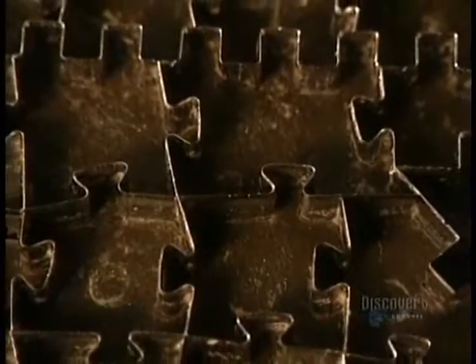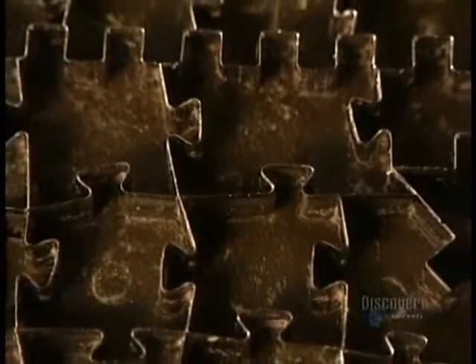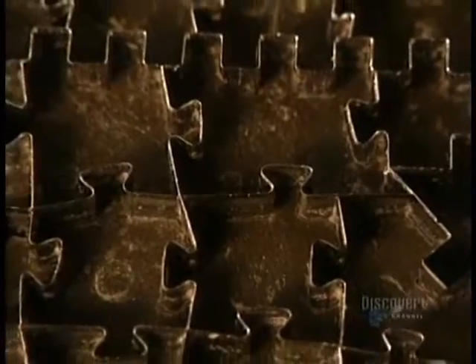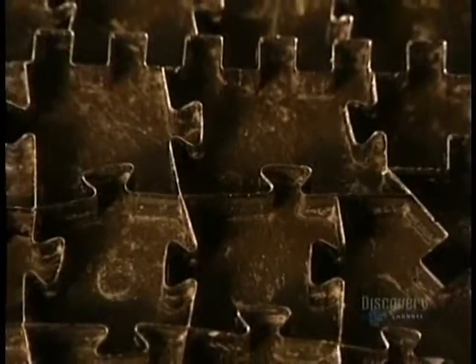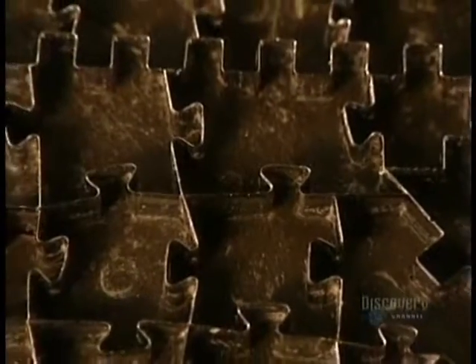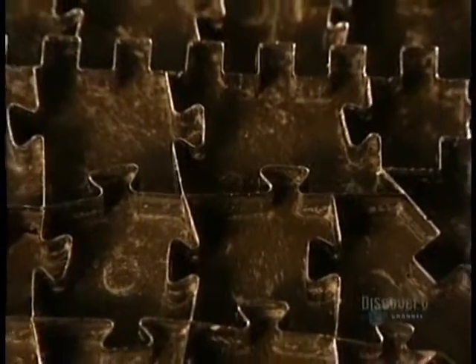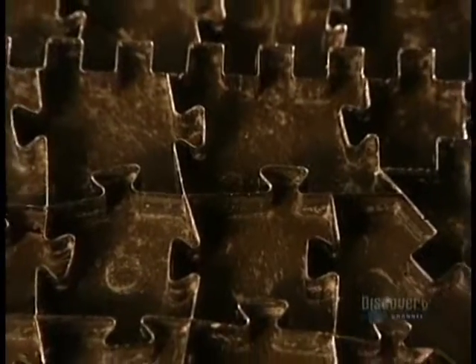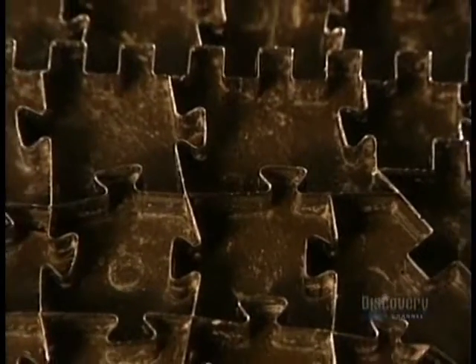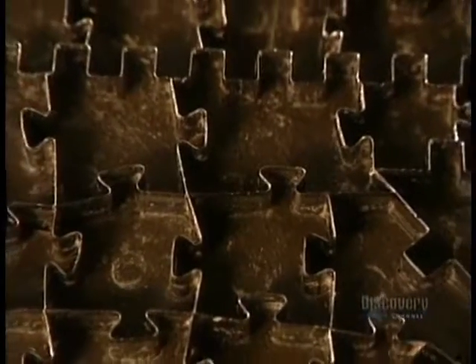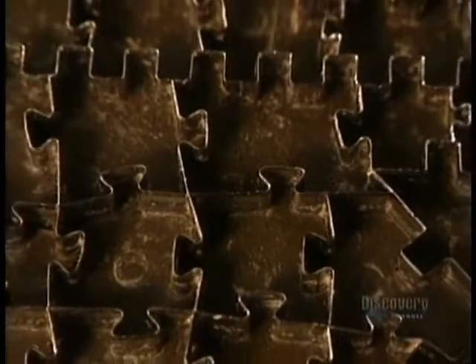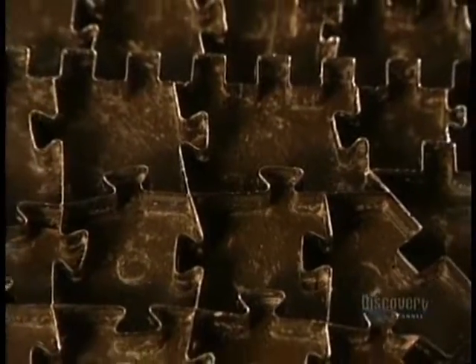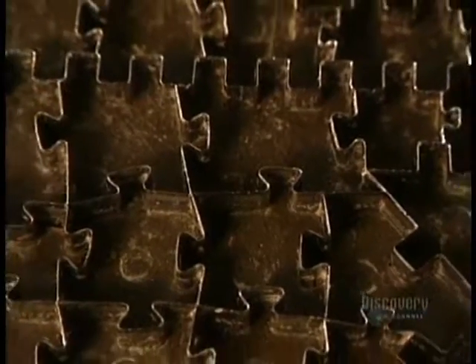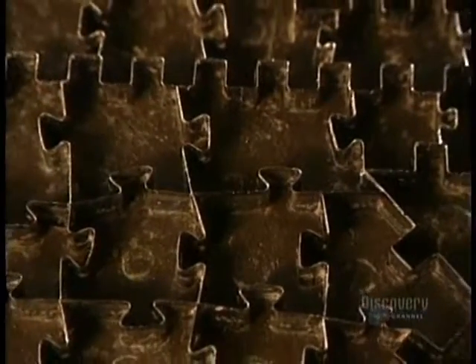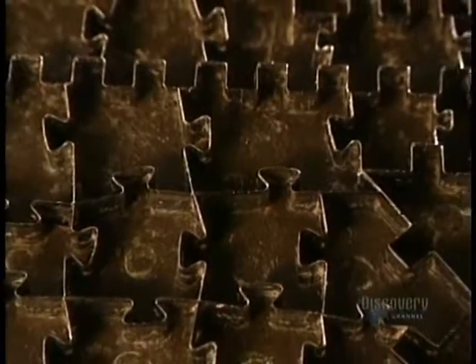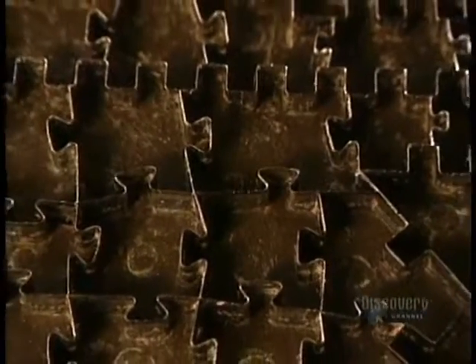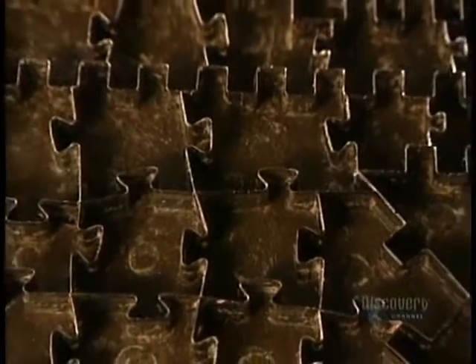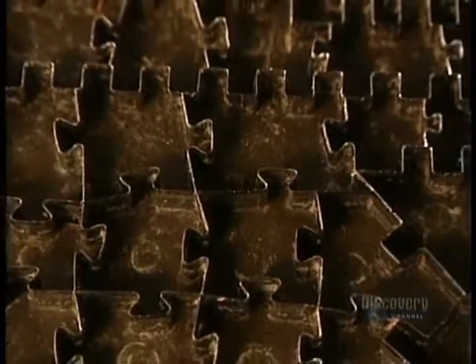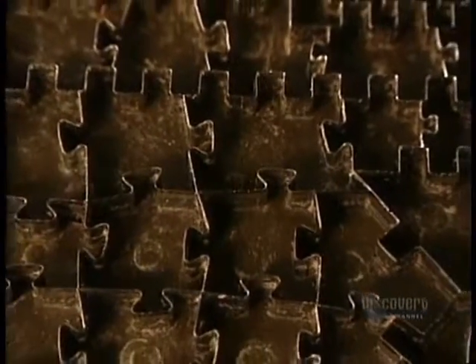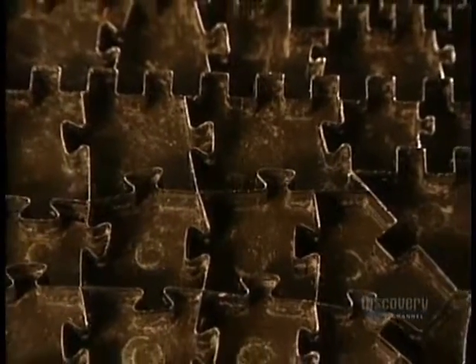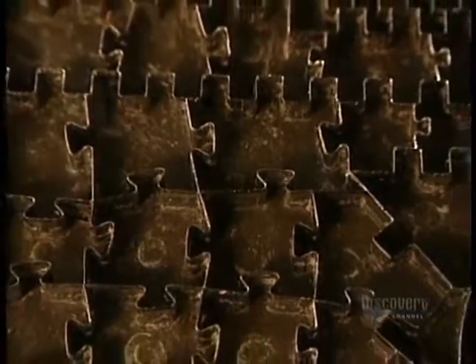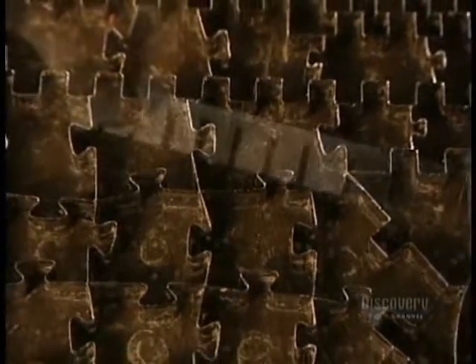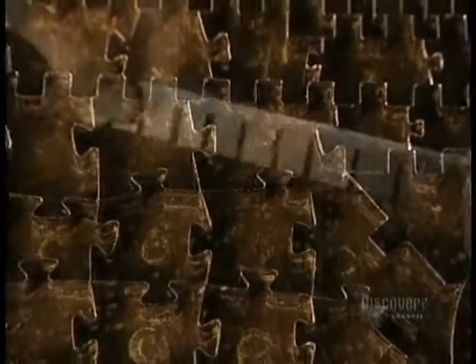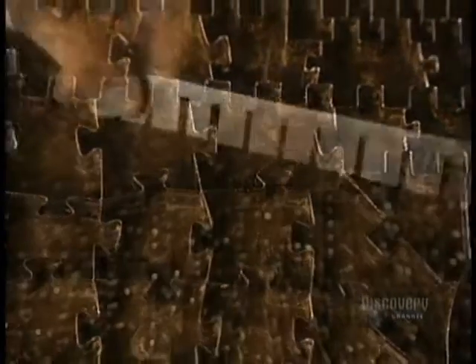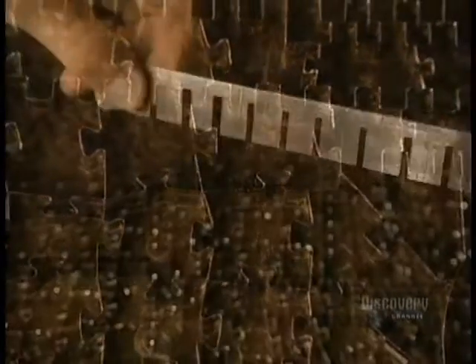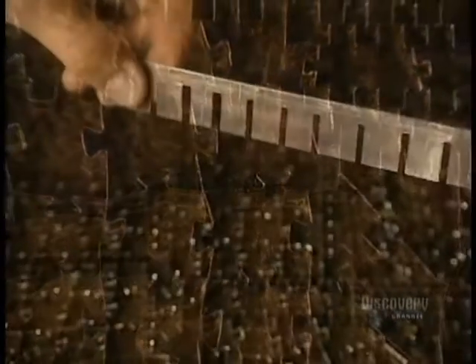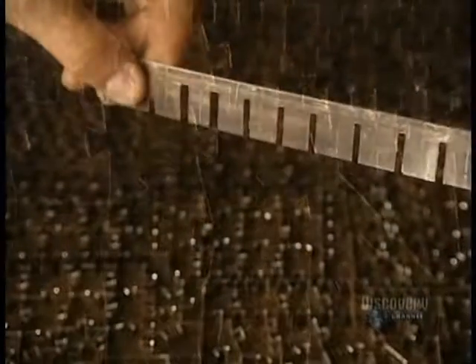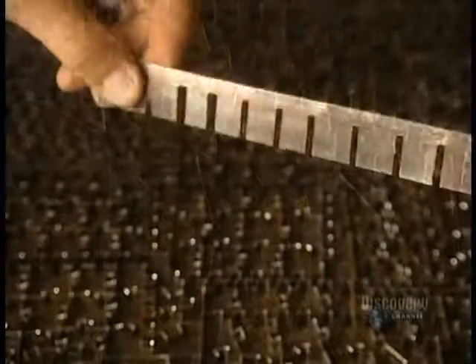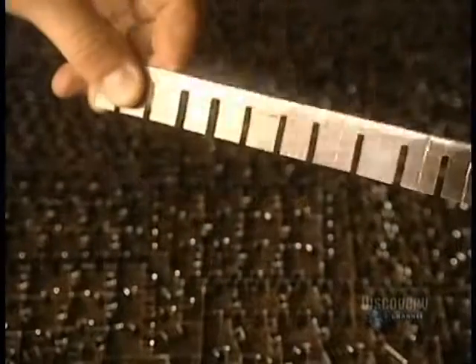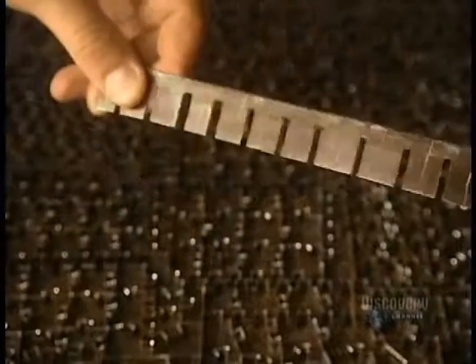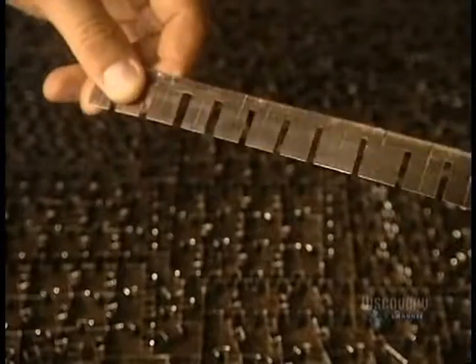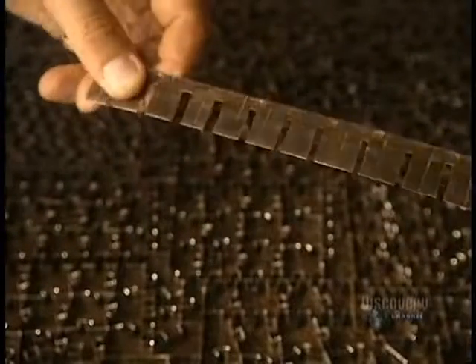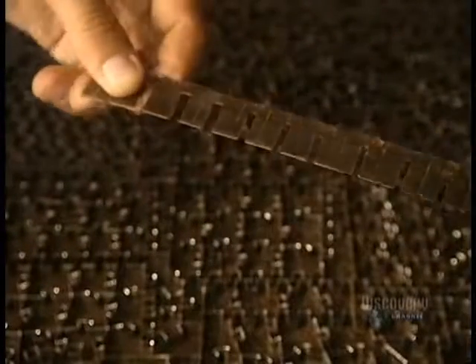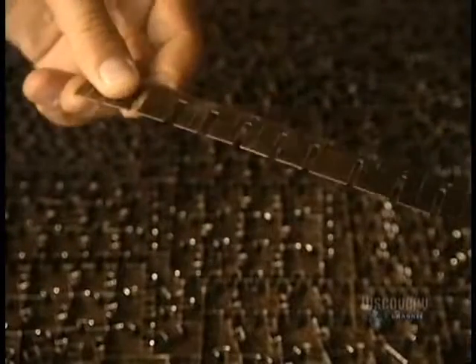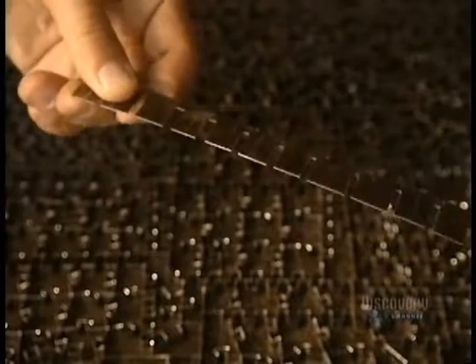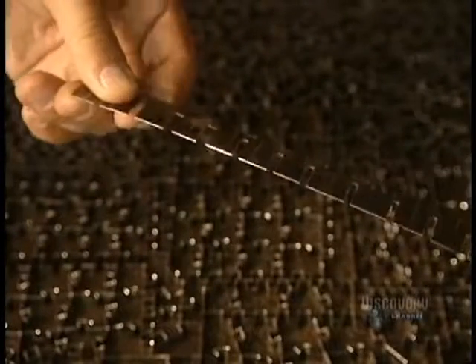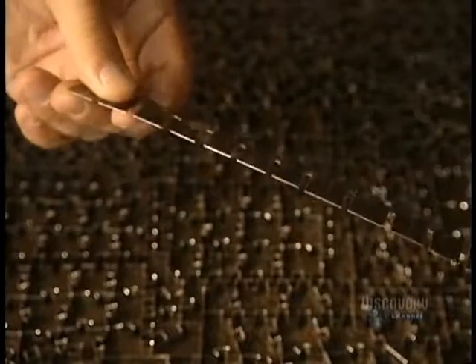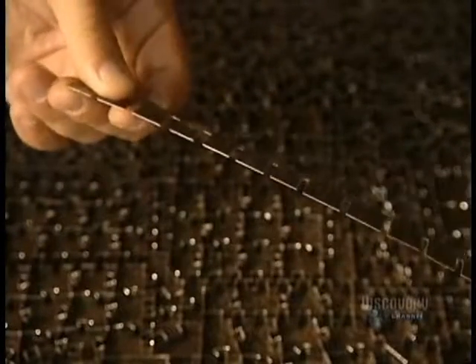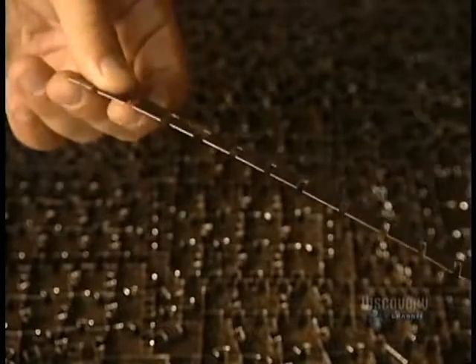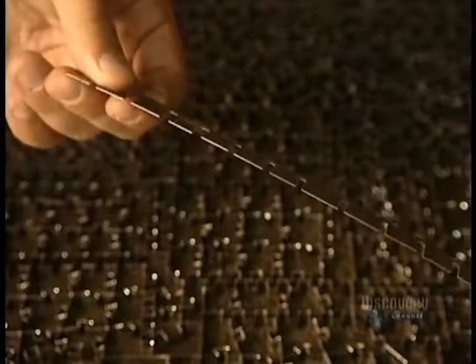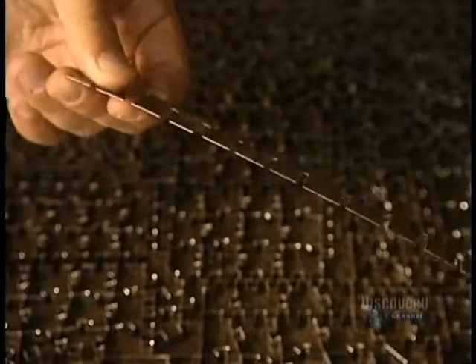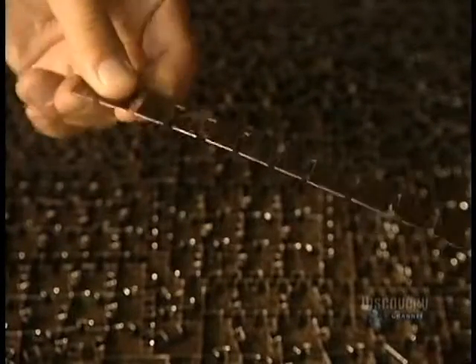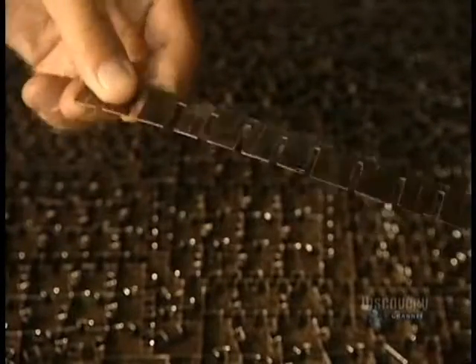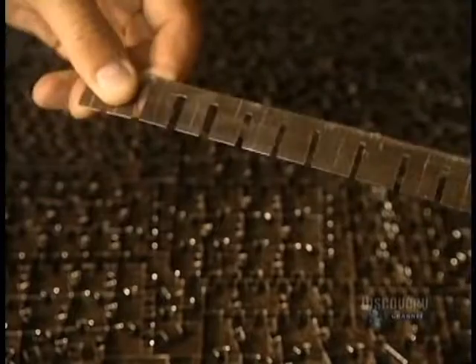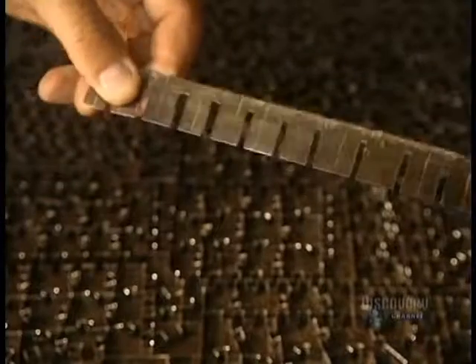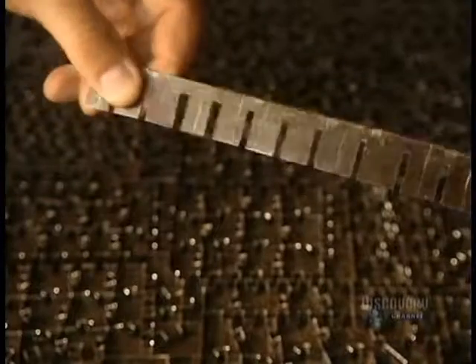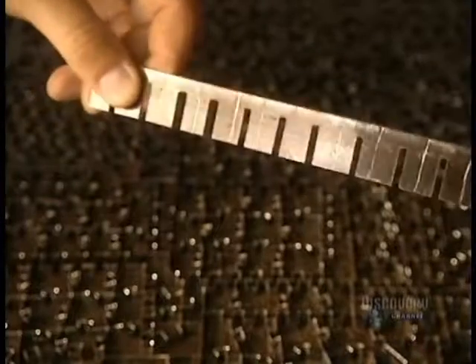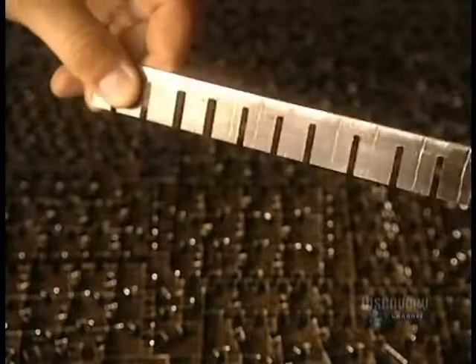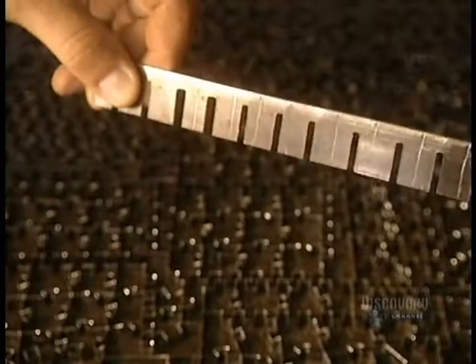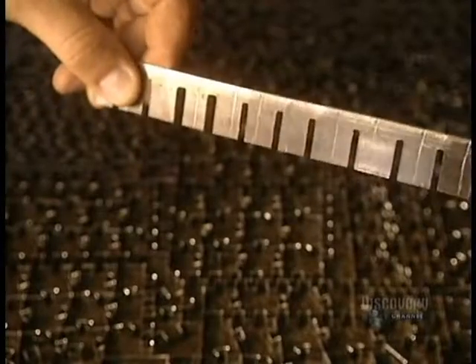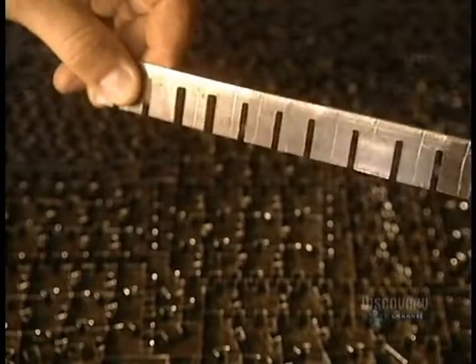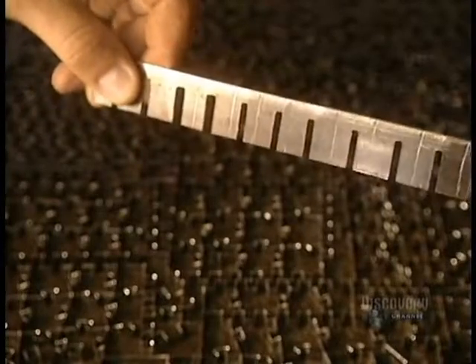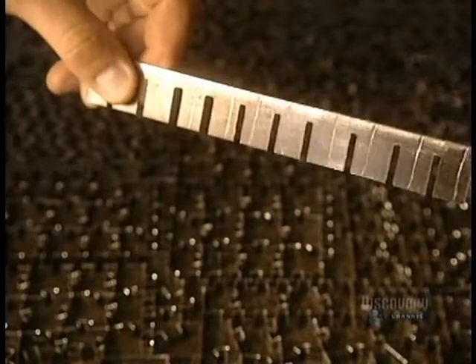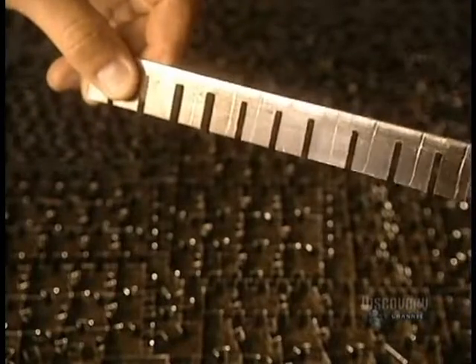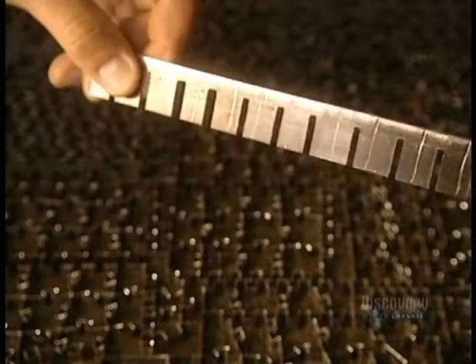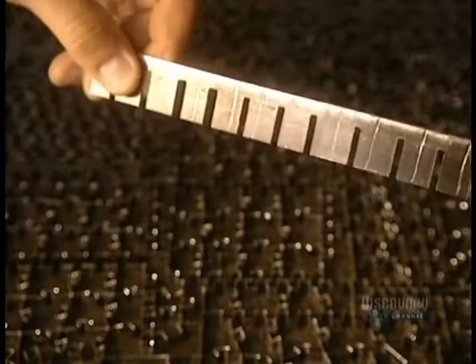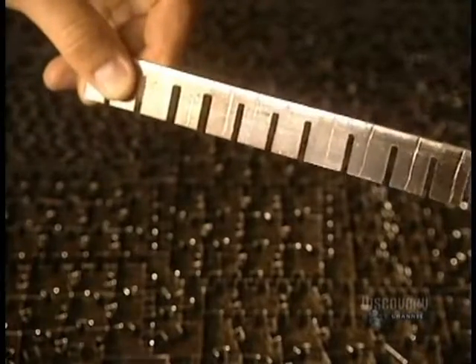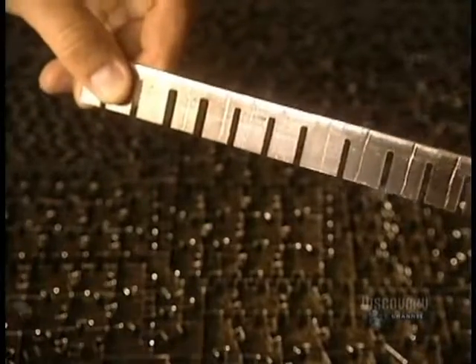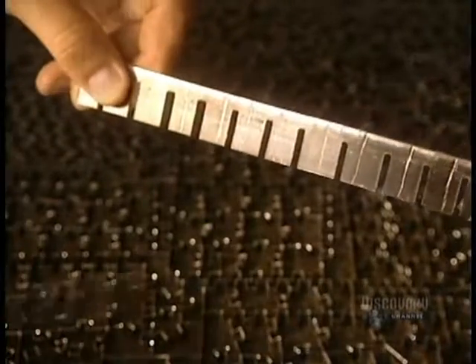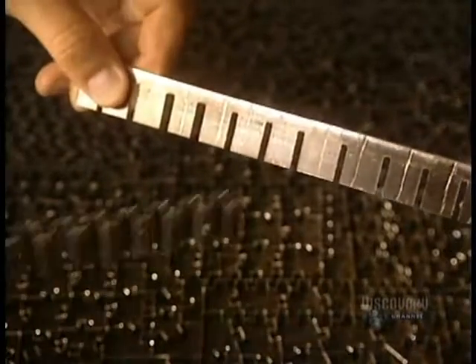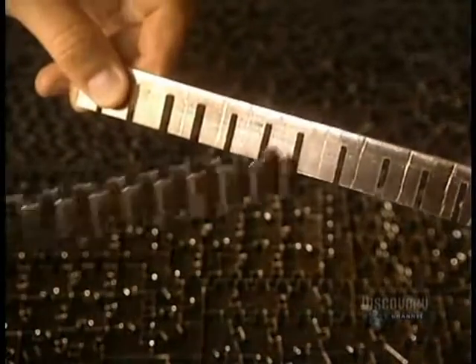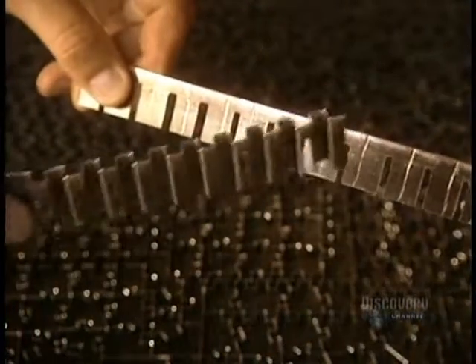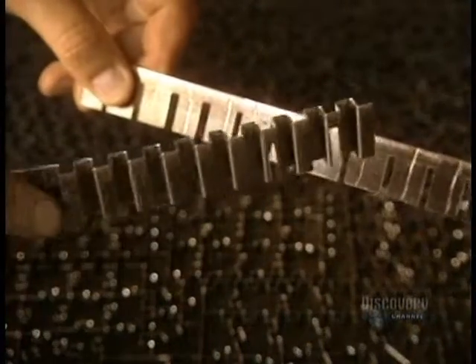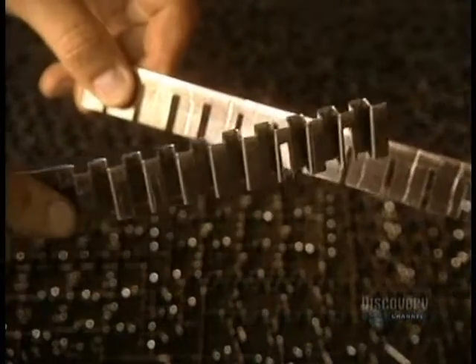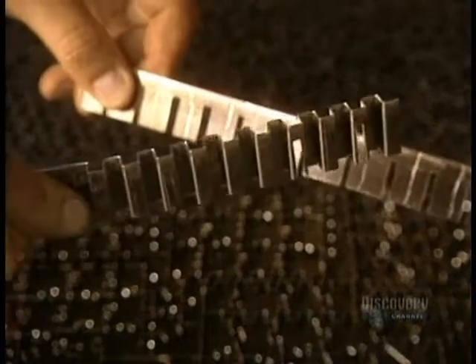Good blades are needed to cut puzzle pieces. Here are the blades for the master die, which will cut out printed sheets of different models.